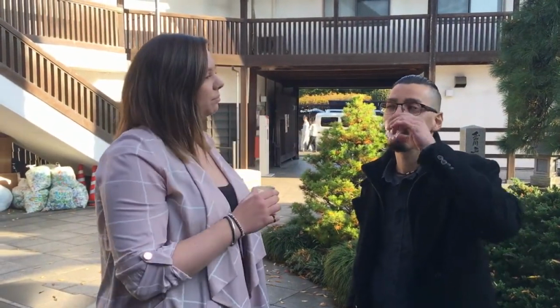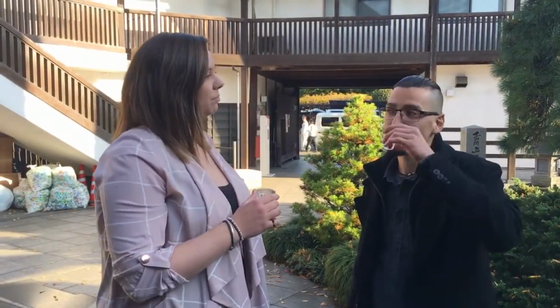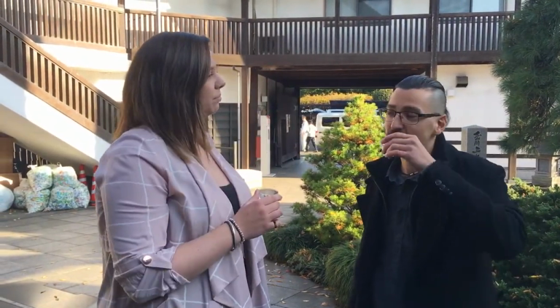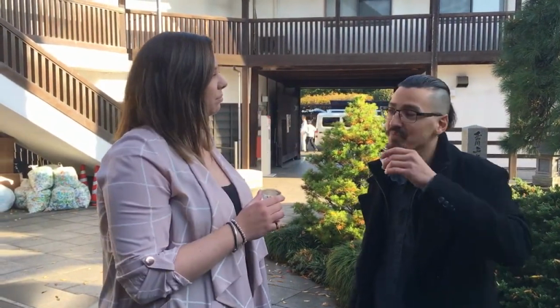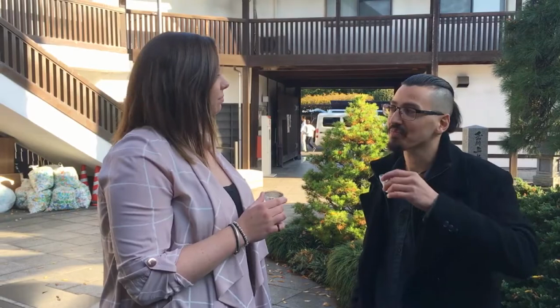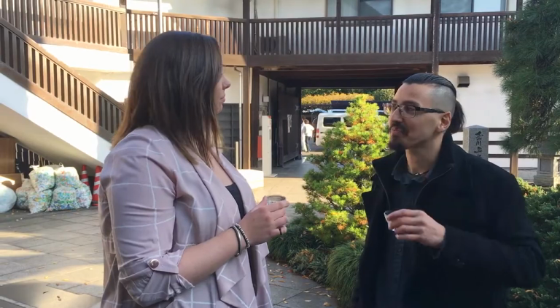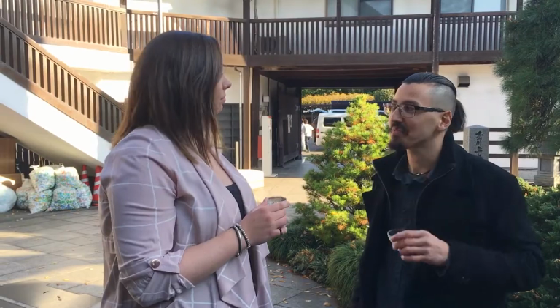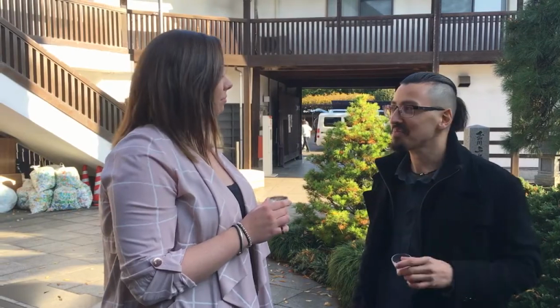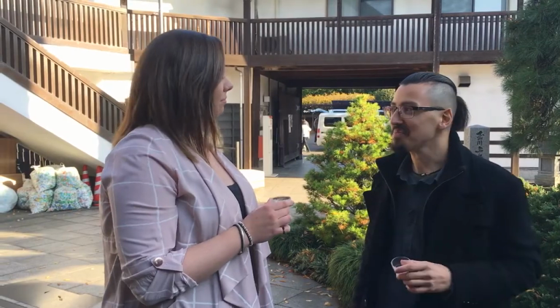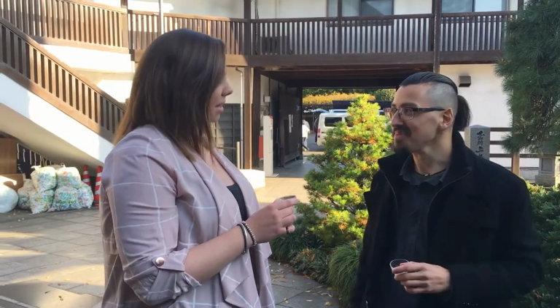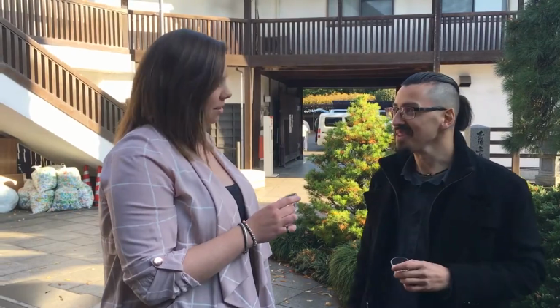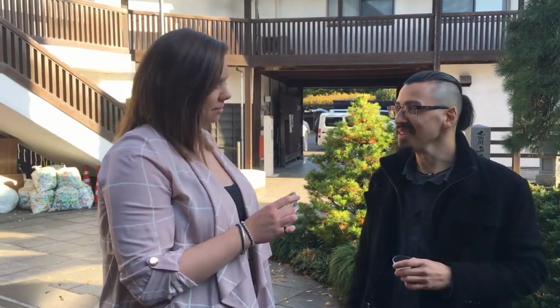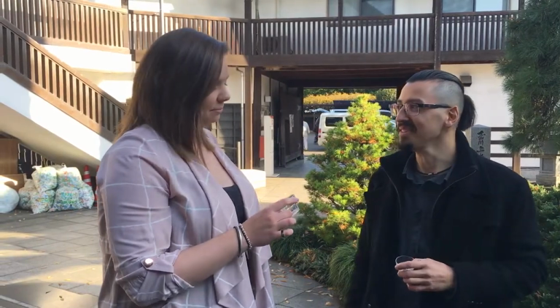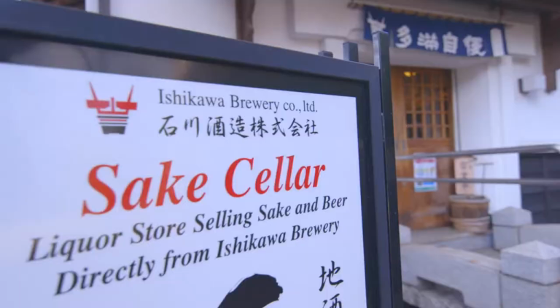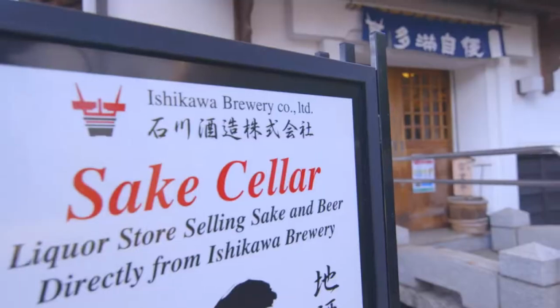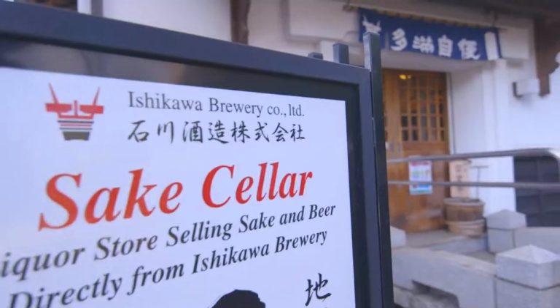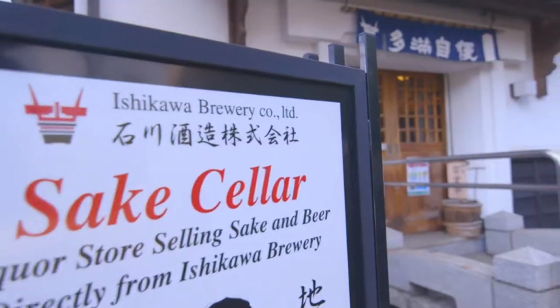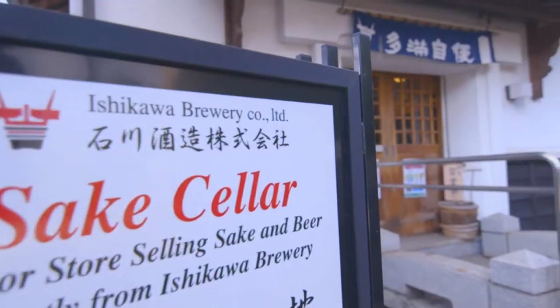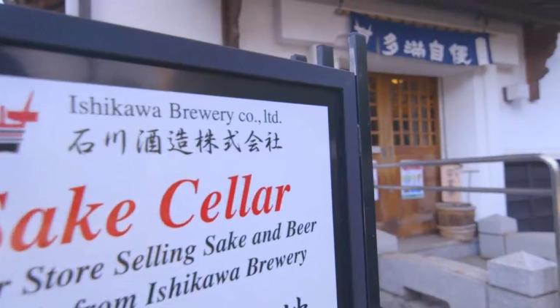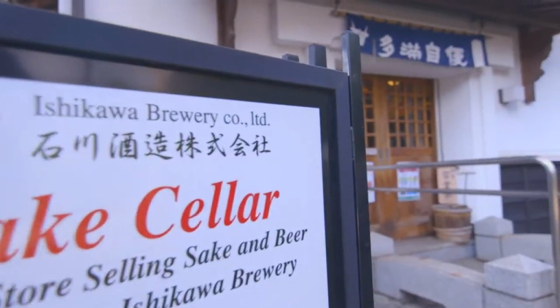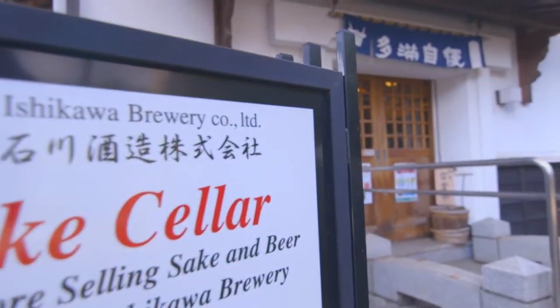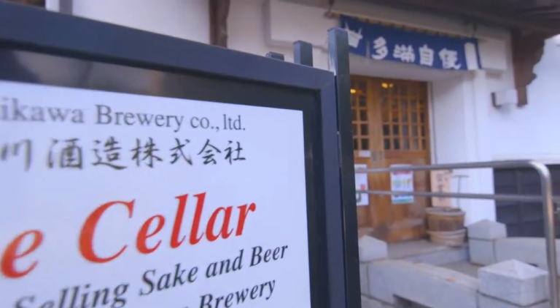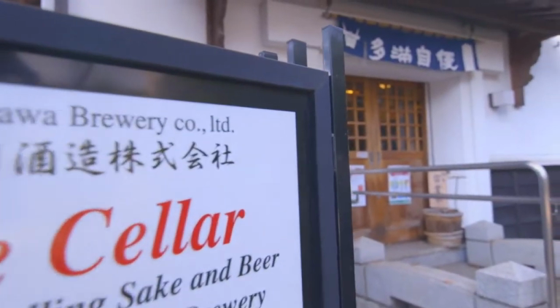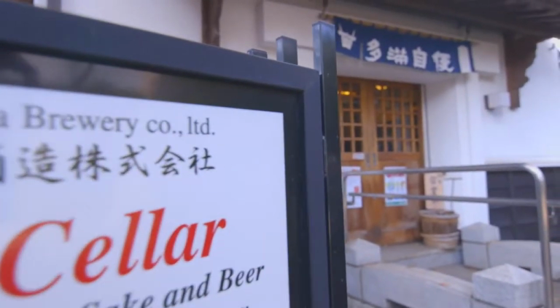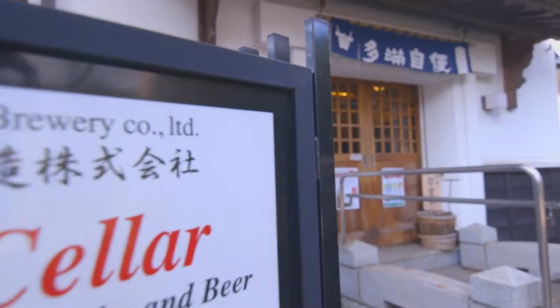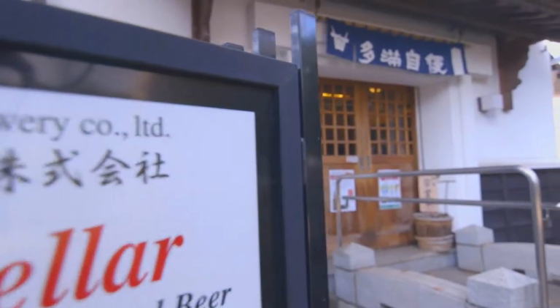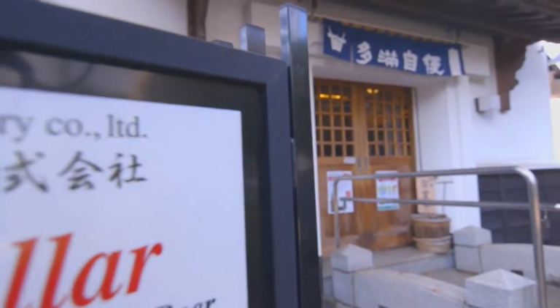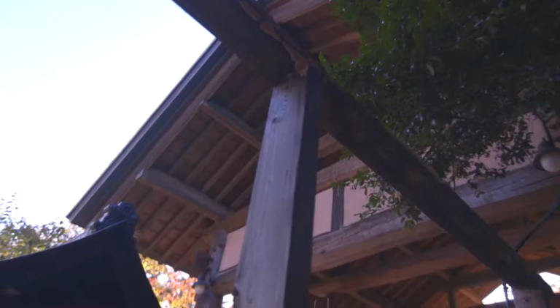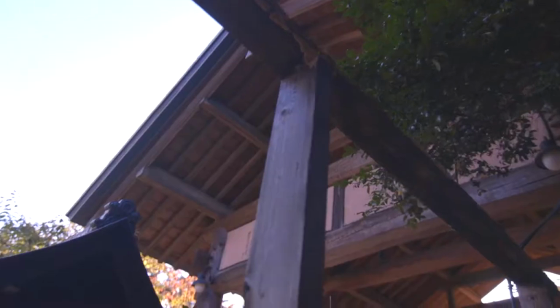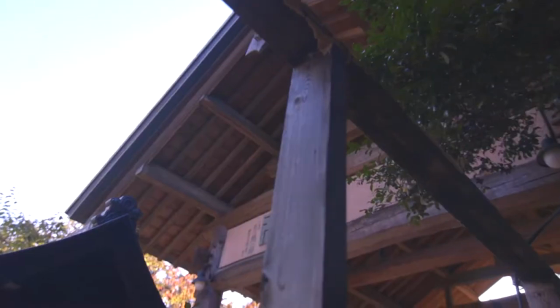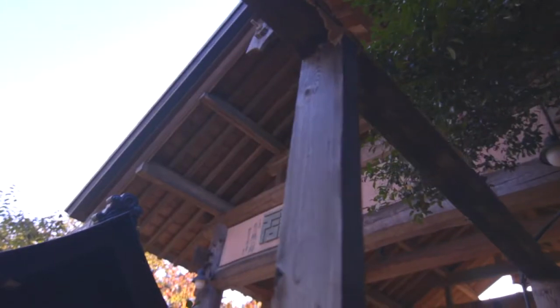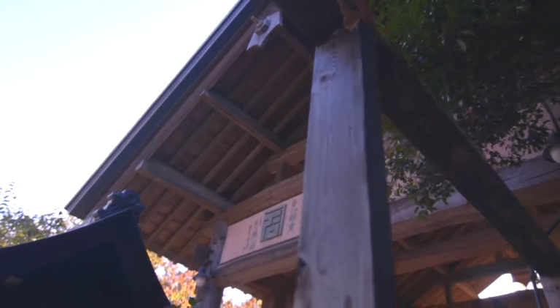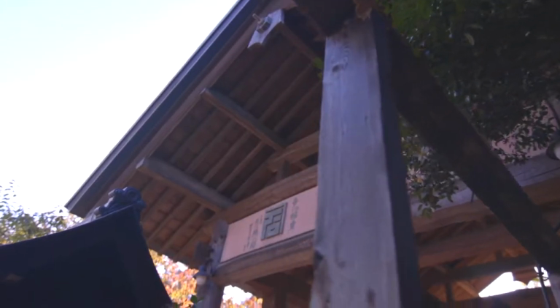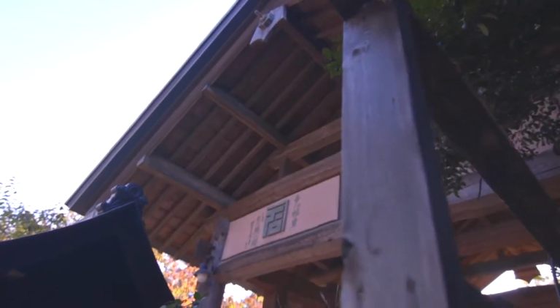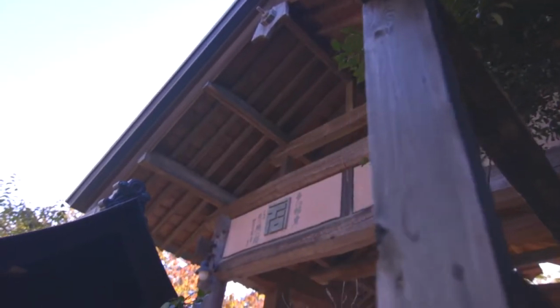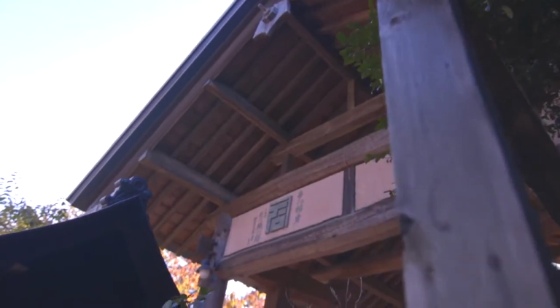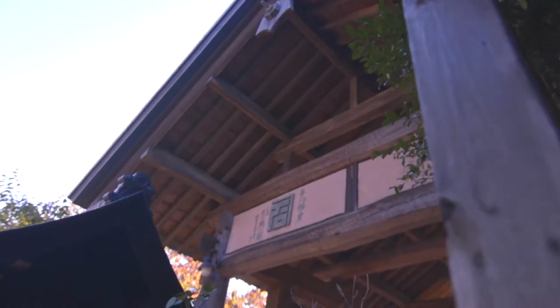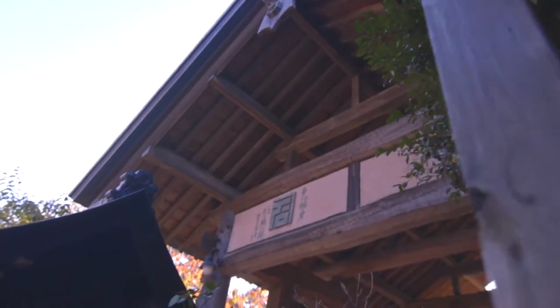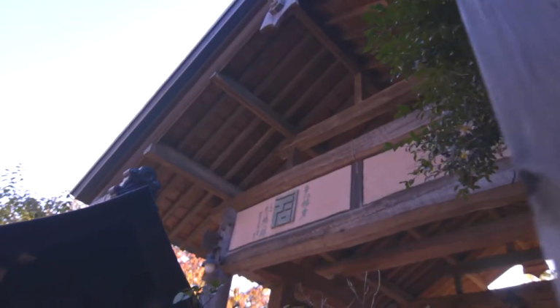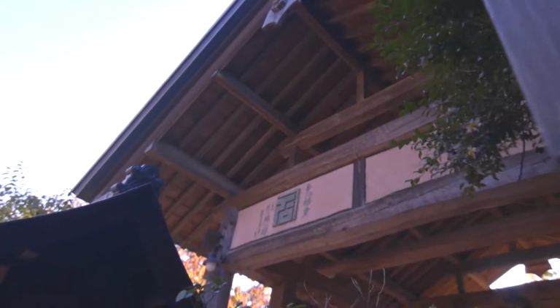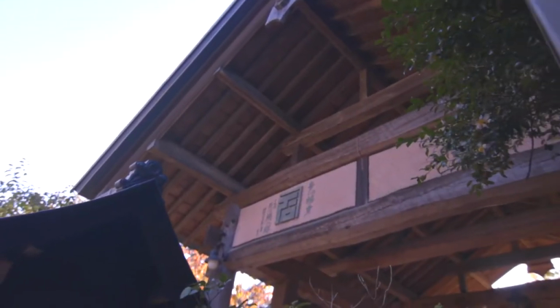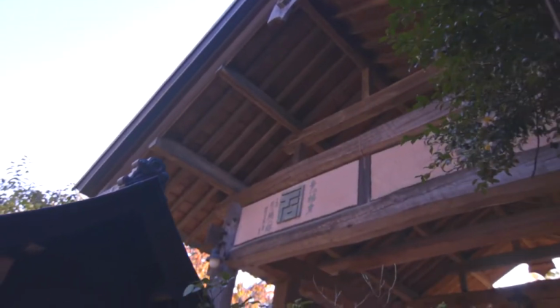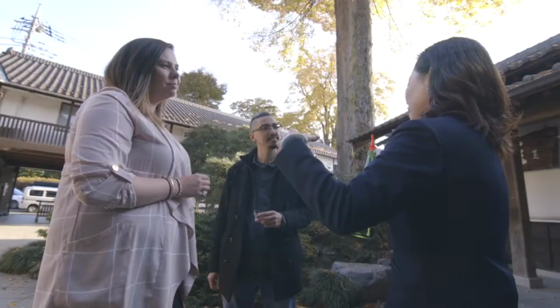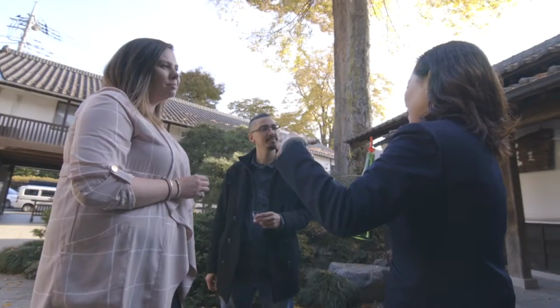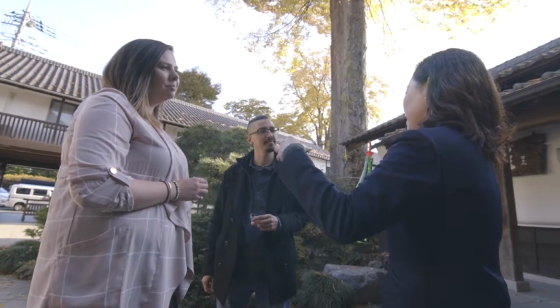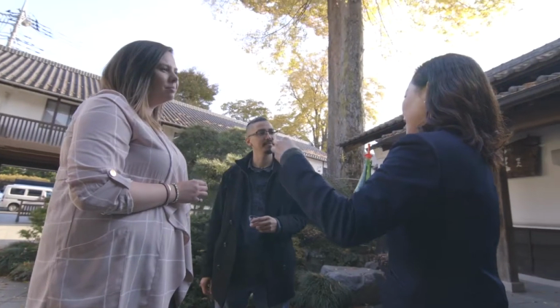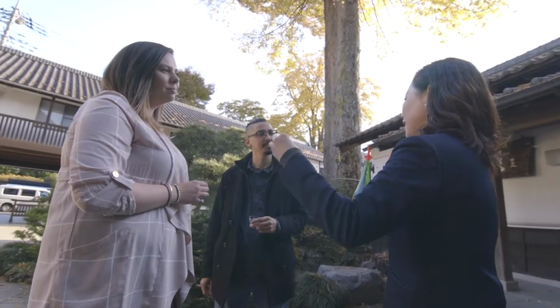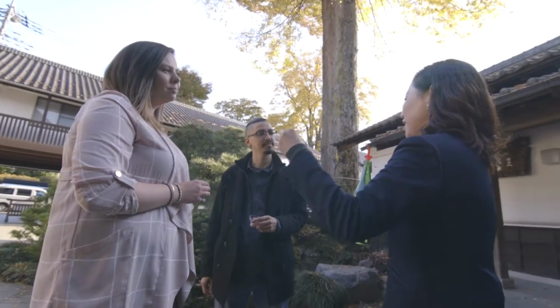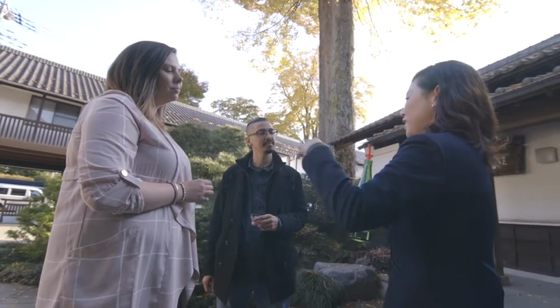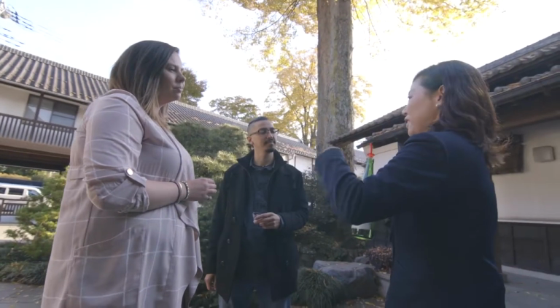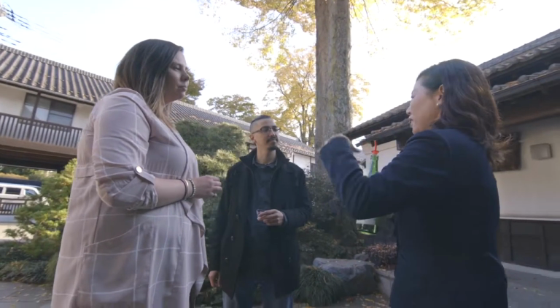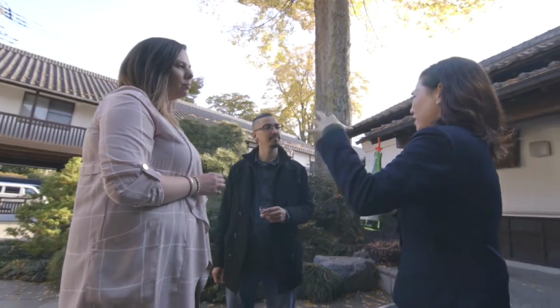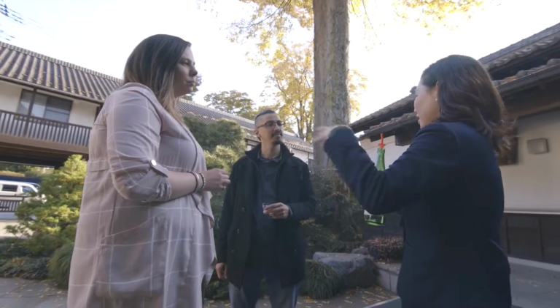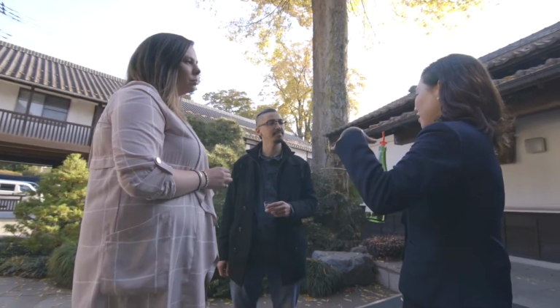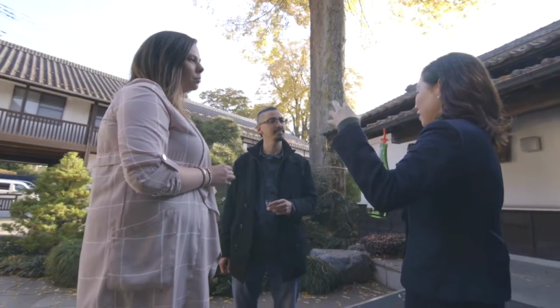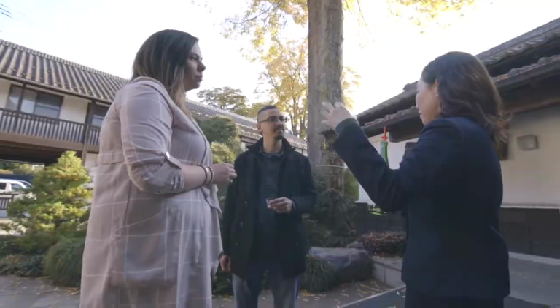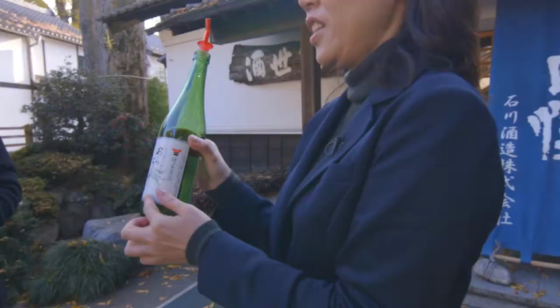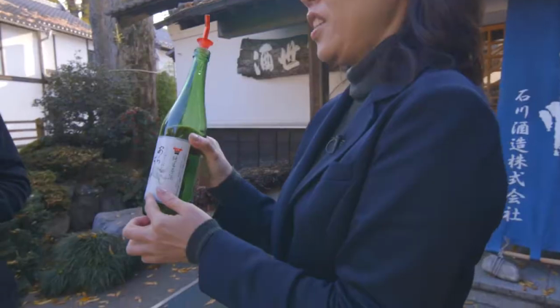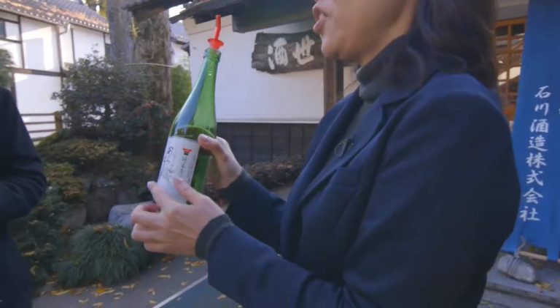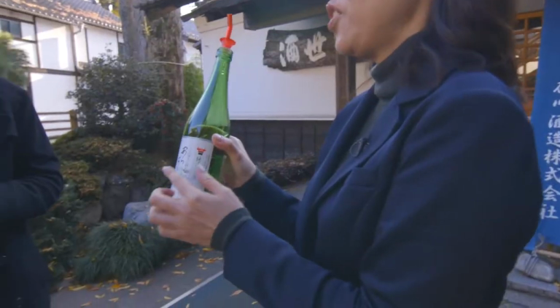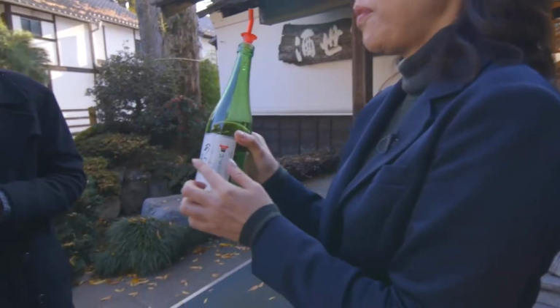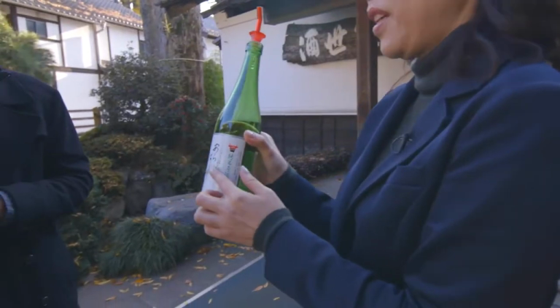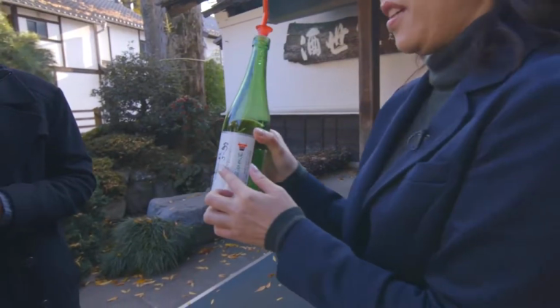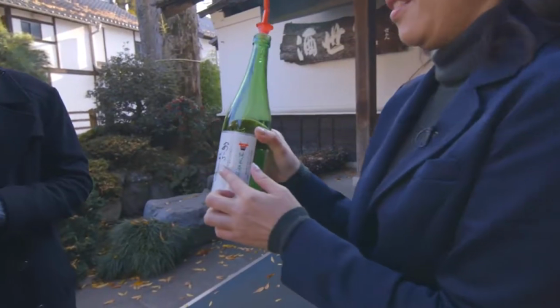This one is our new annual batch of sake. We call it Arabashiri in Japan.